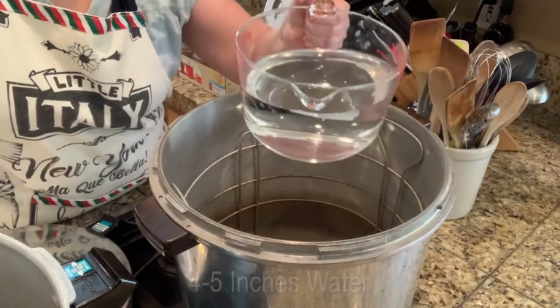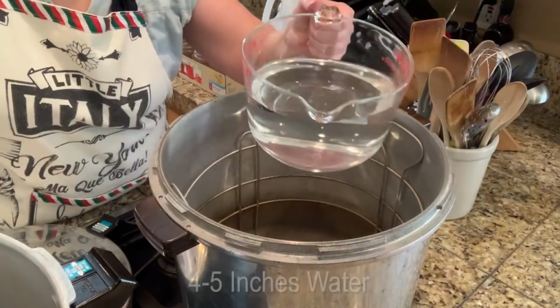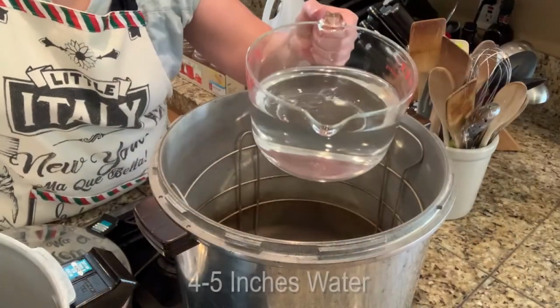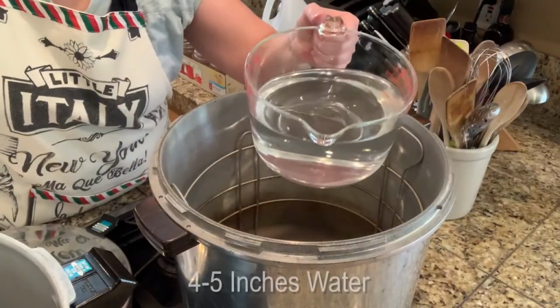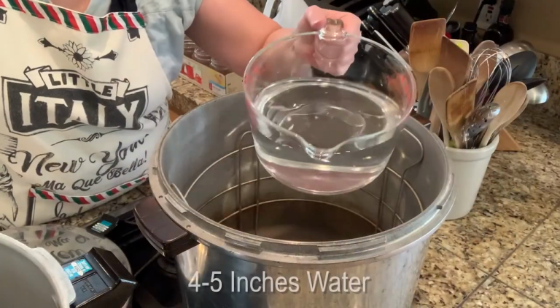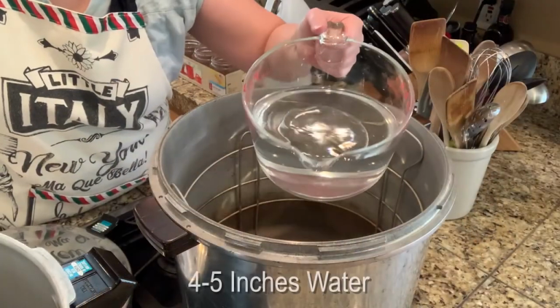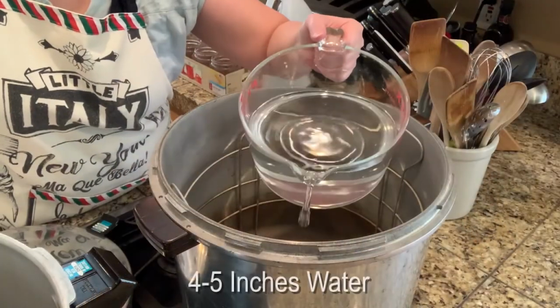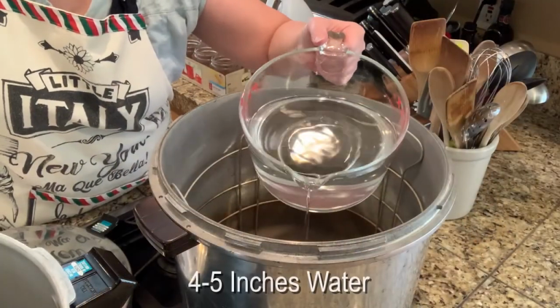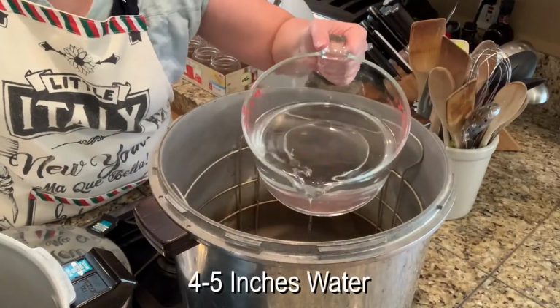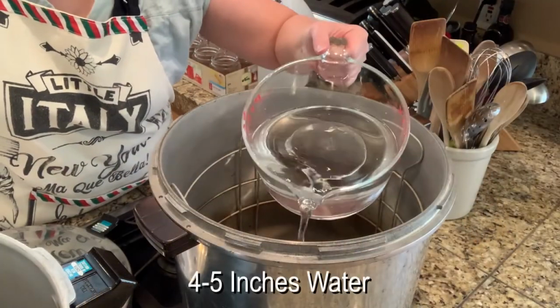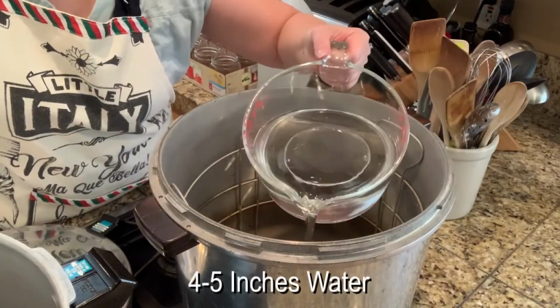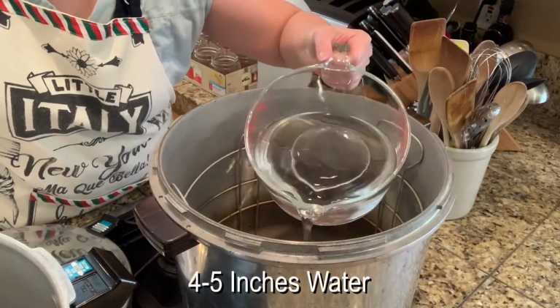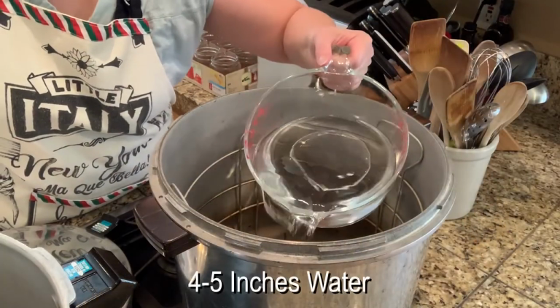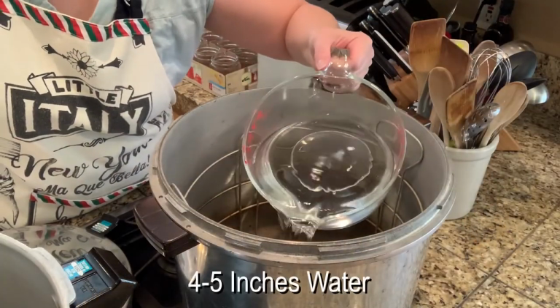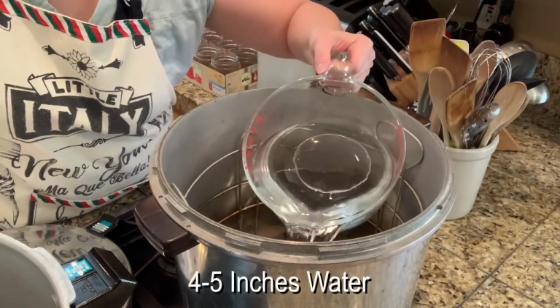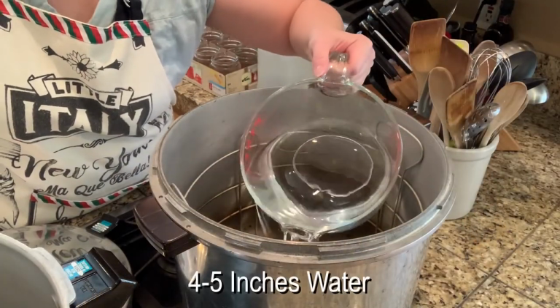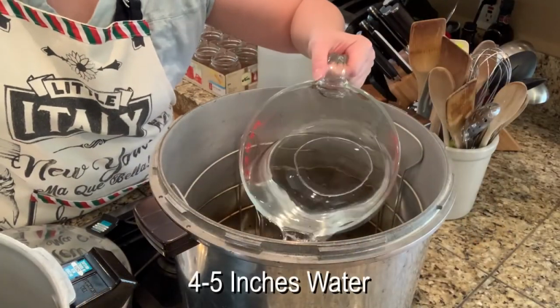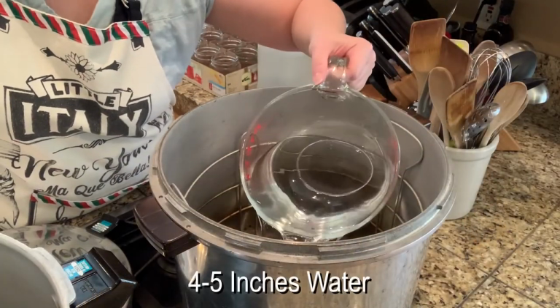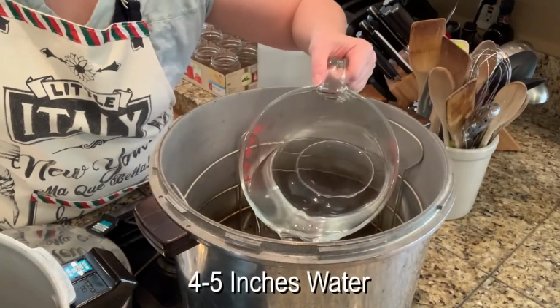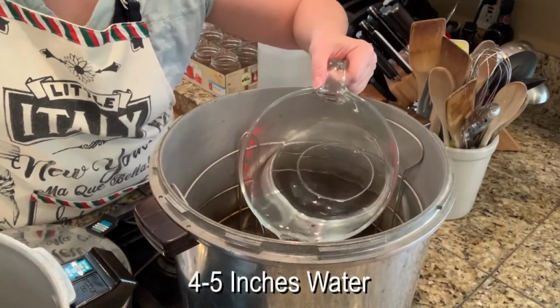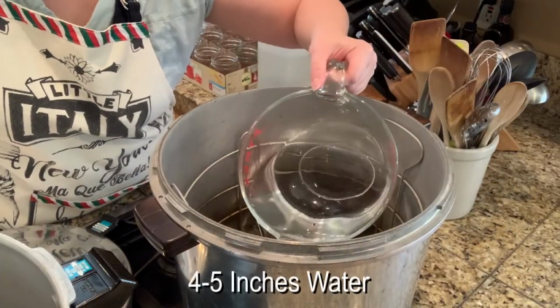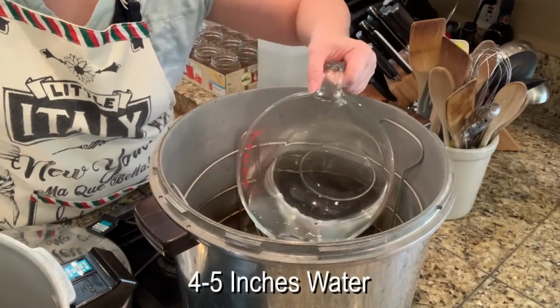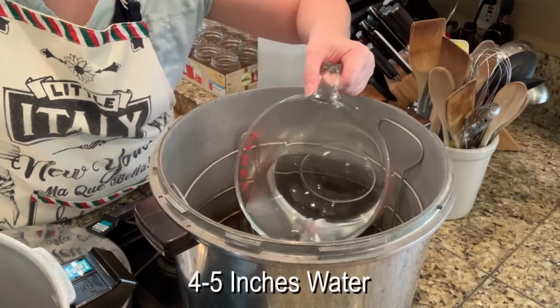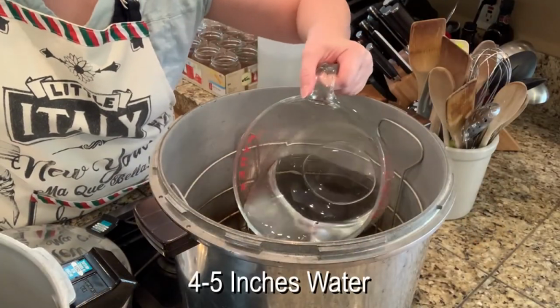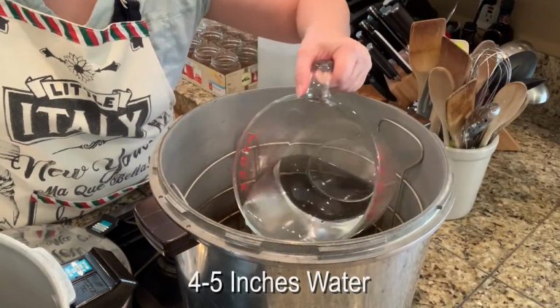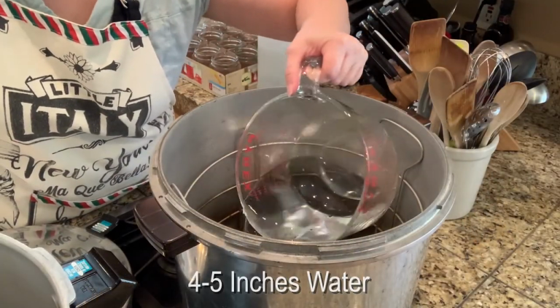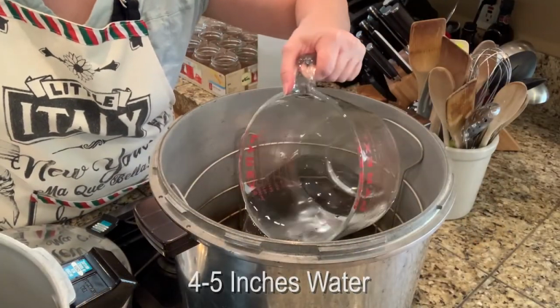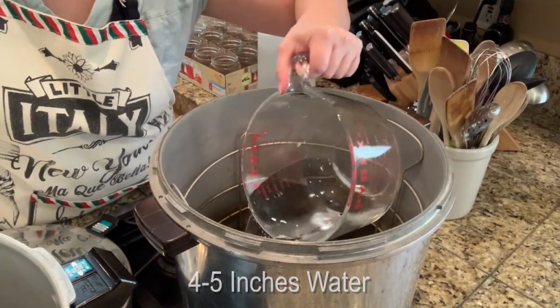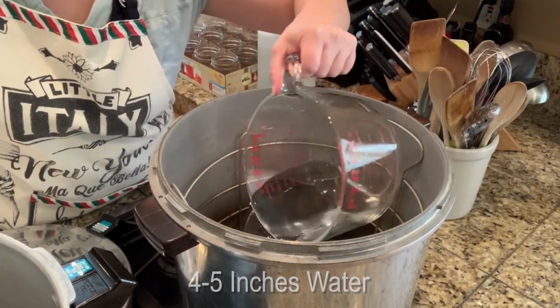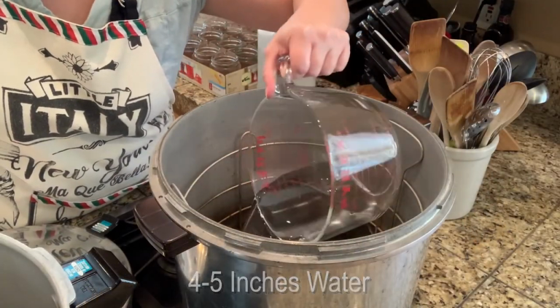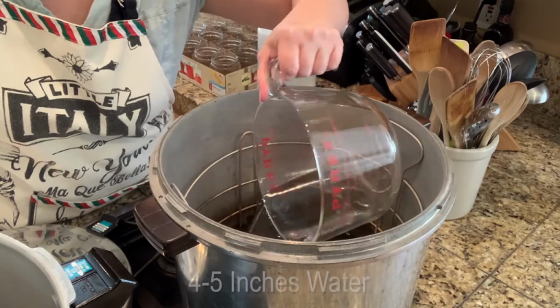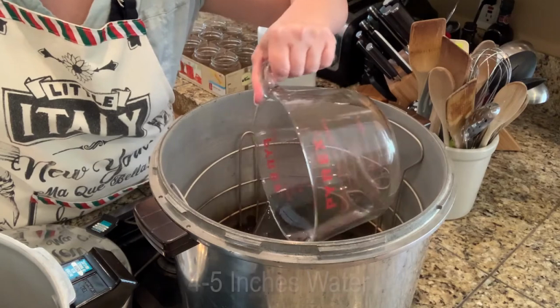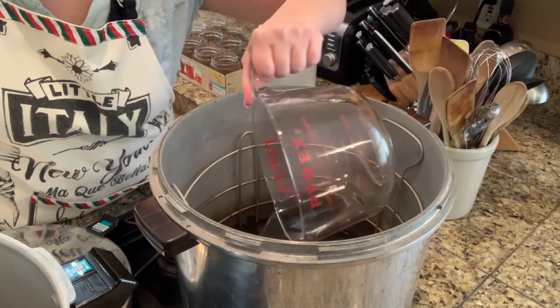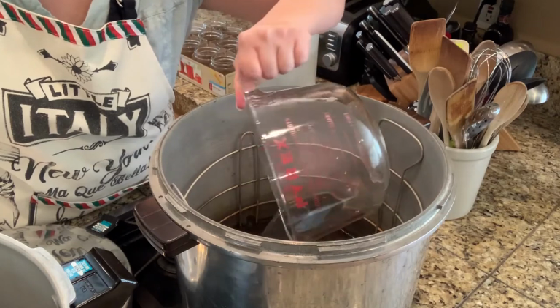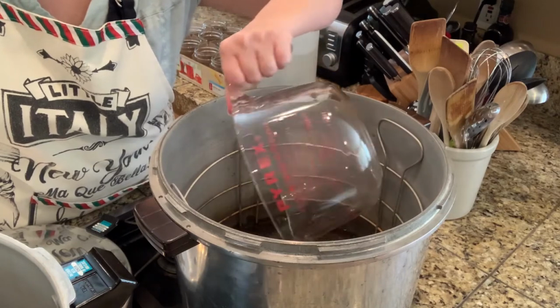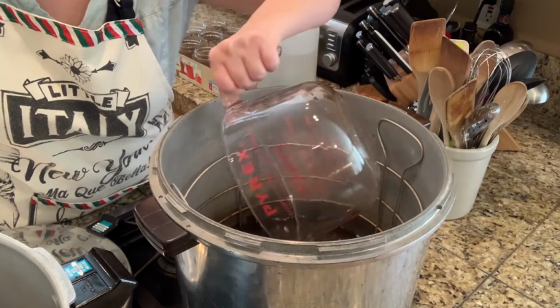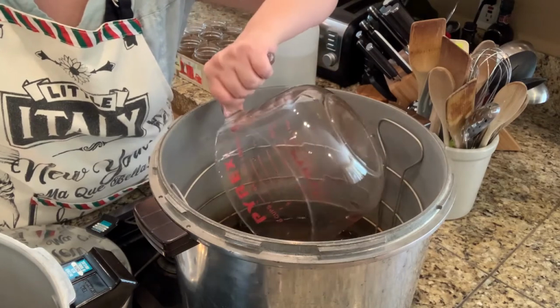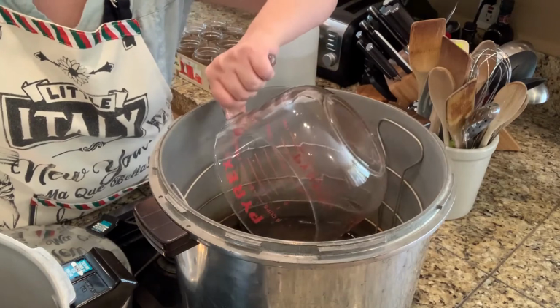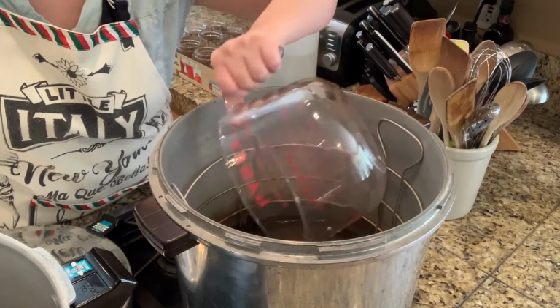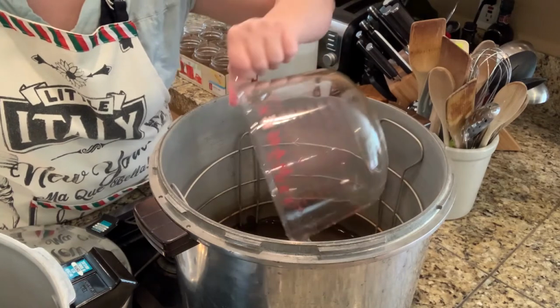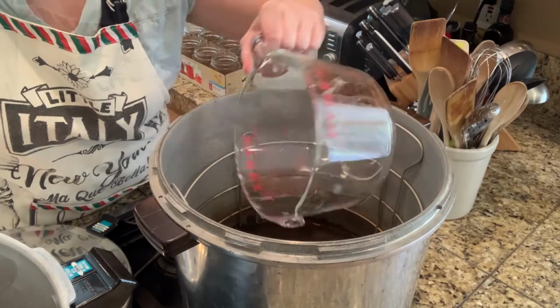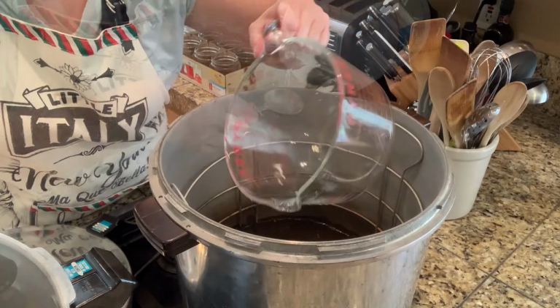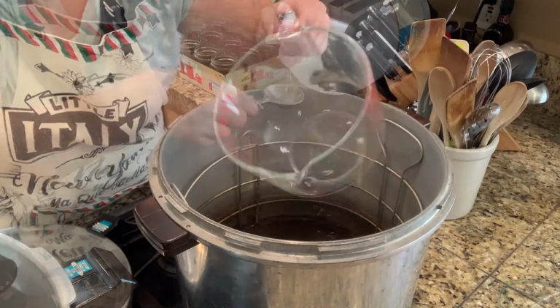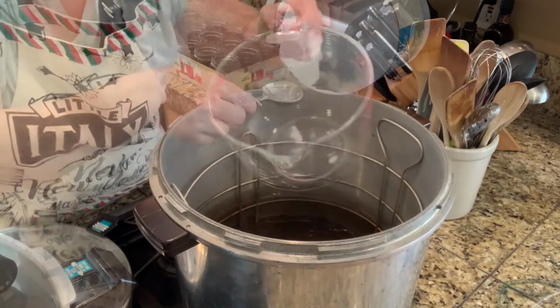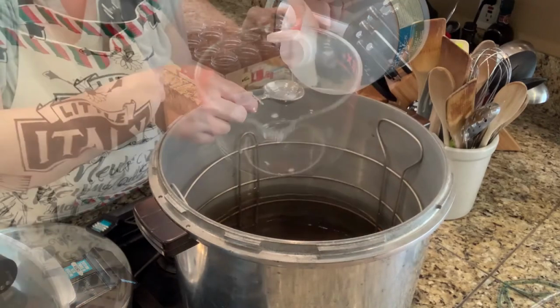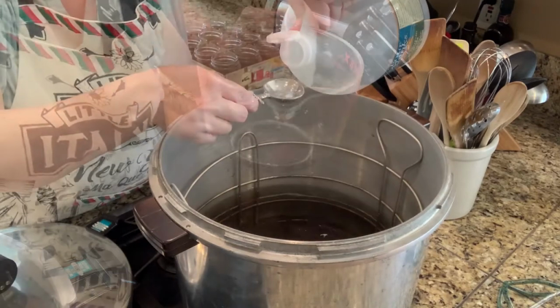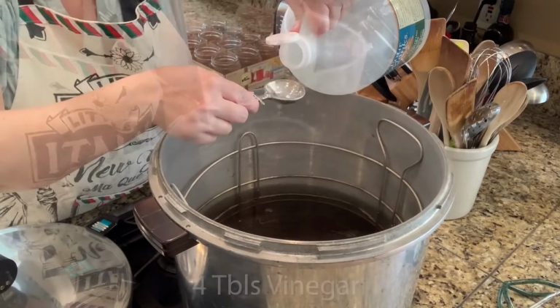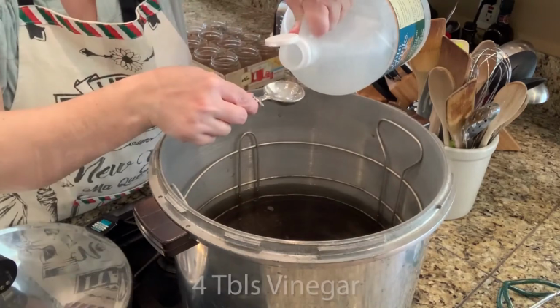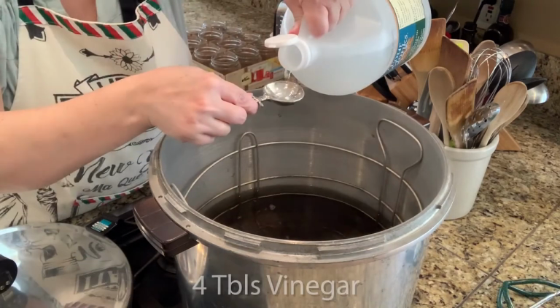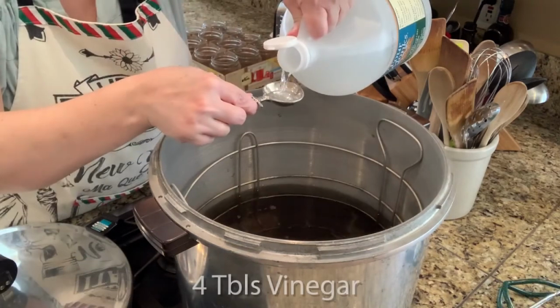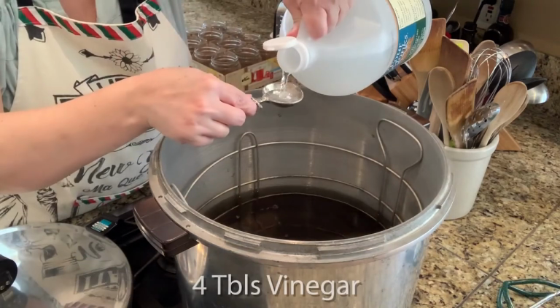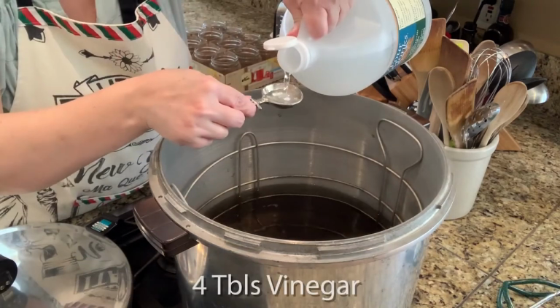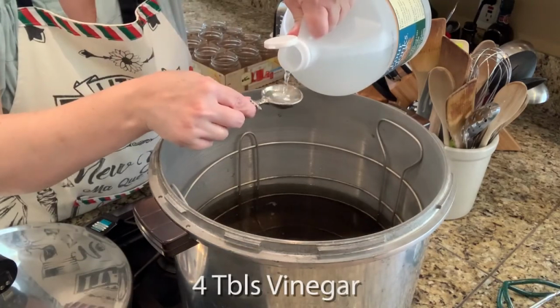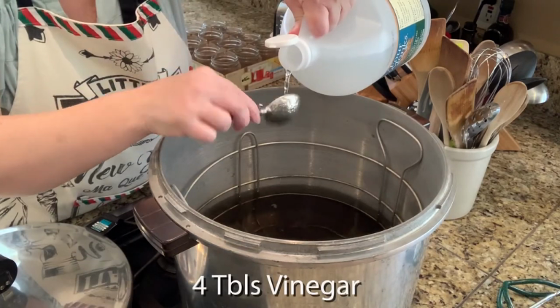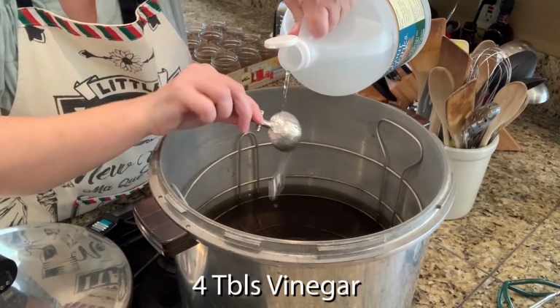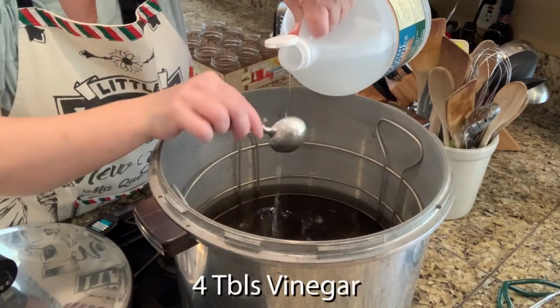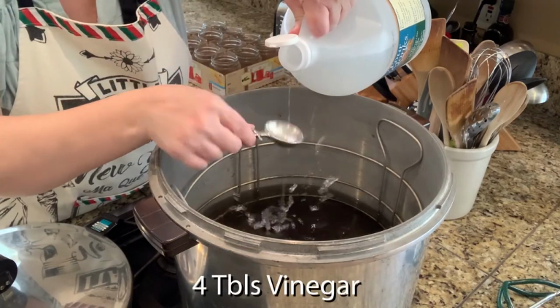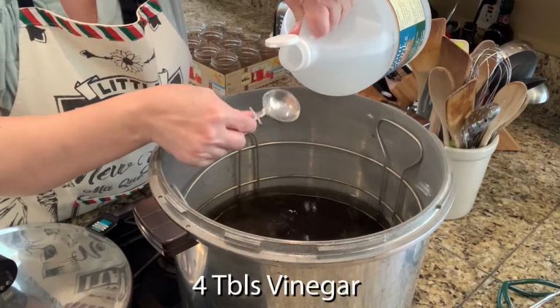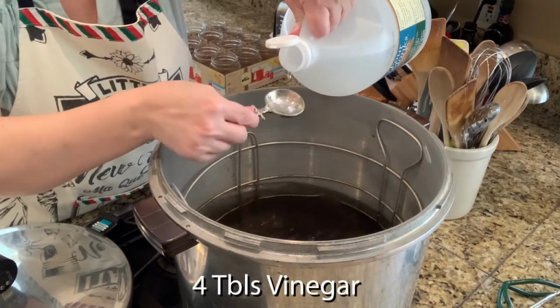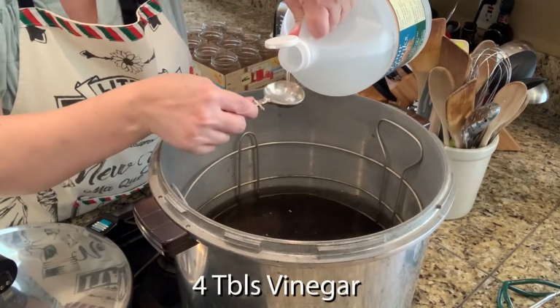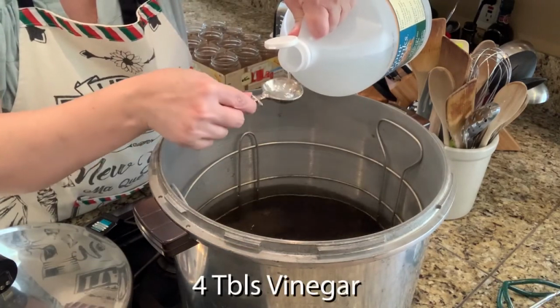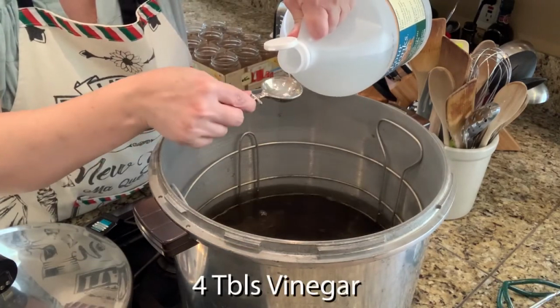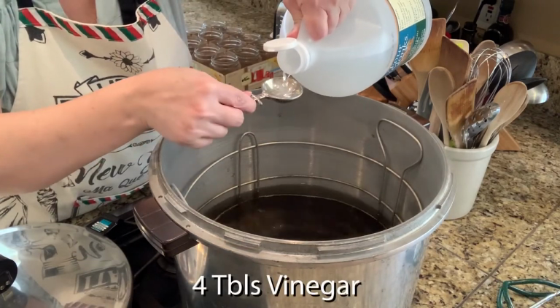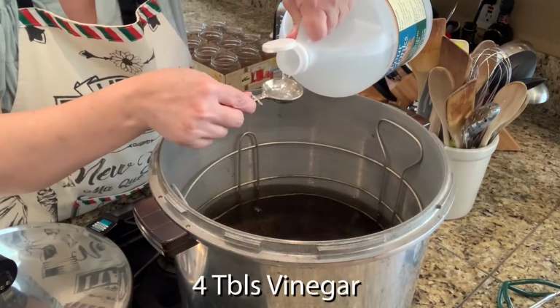Add four to five inches of water to the canner and add four tablespoons of vinegar.